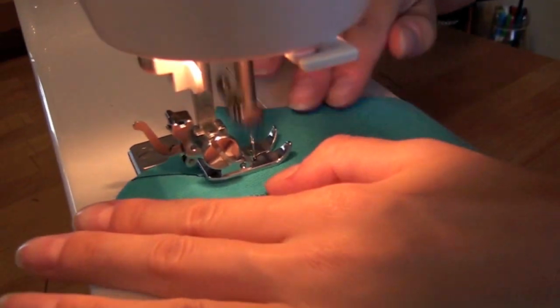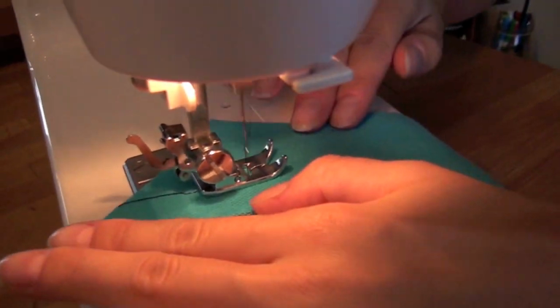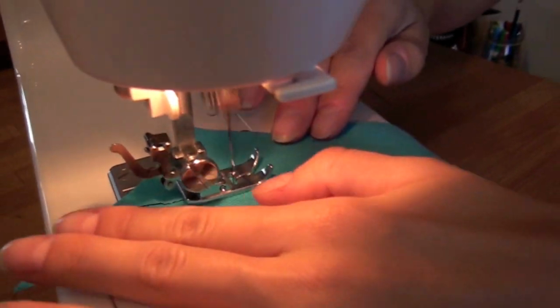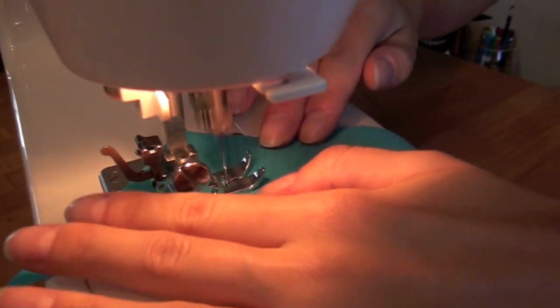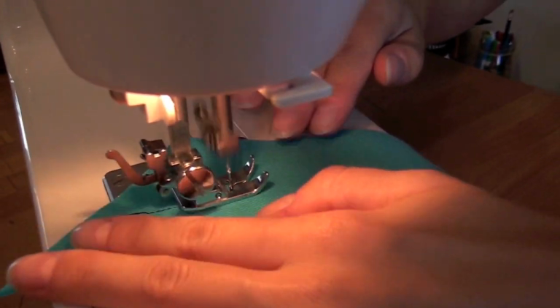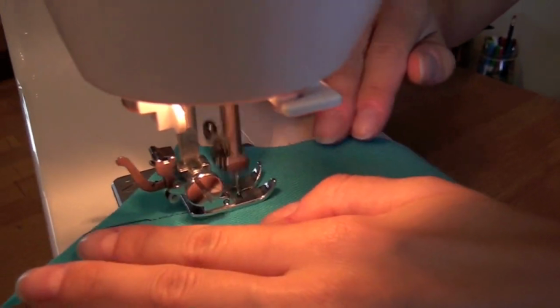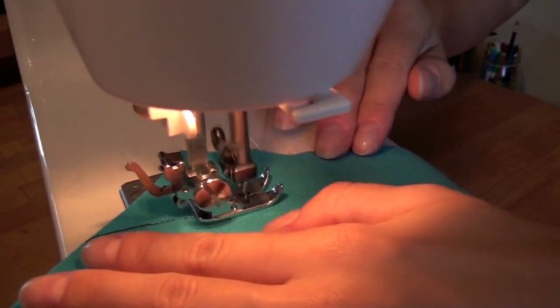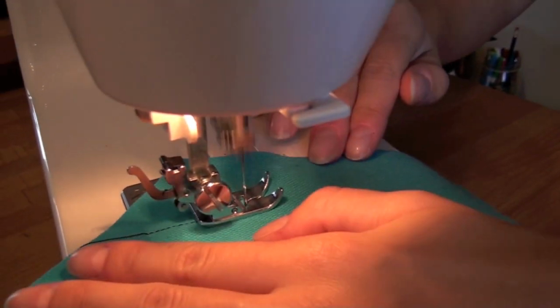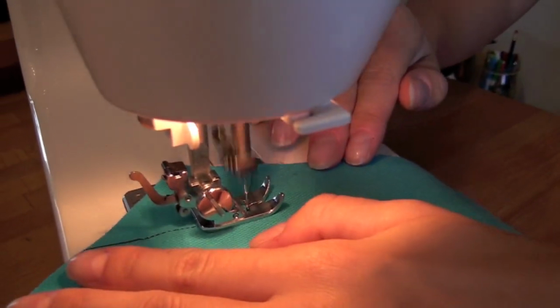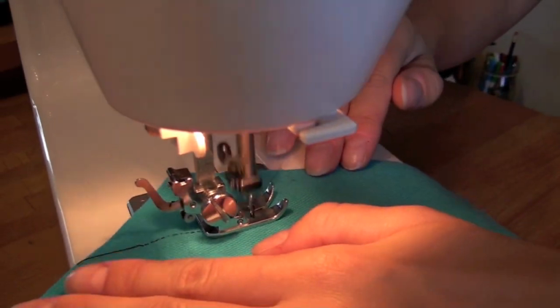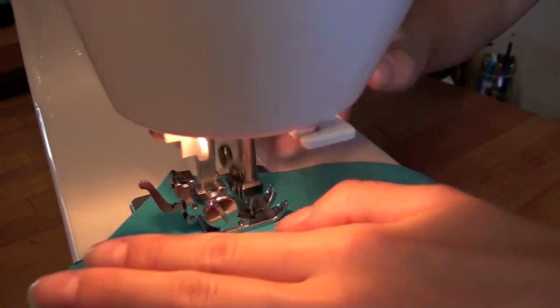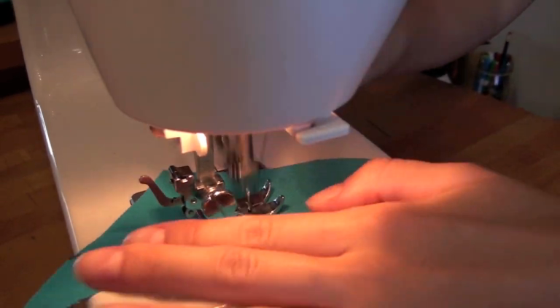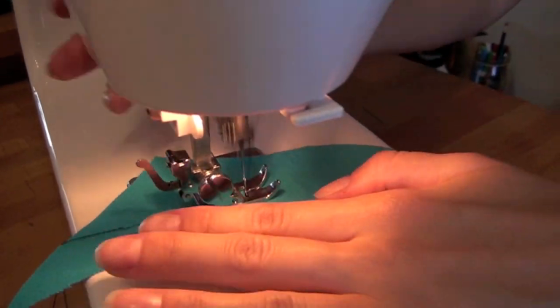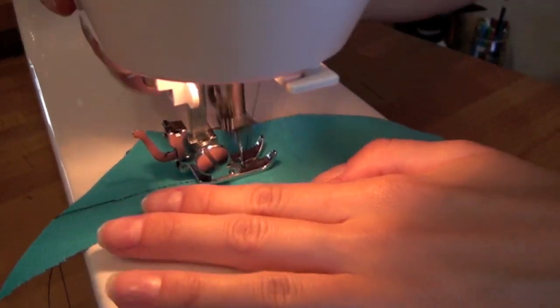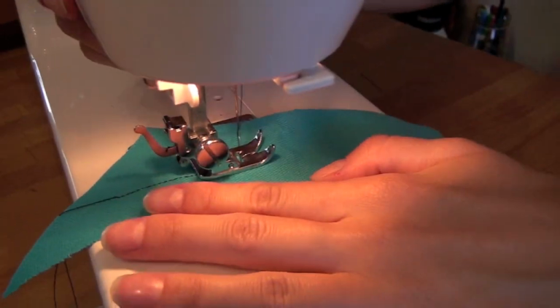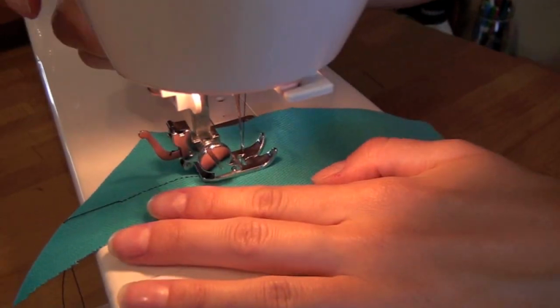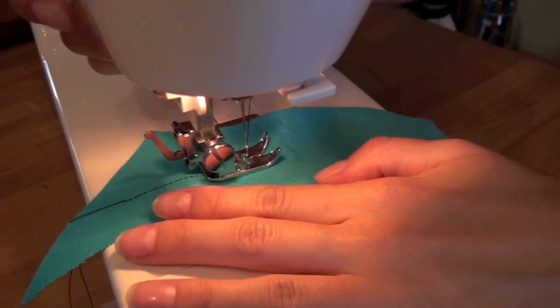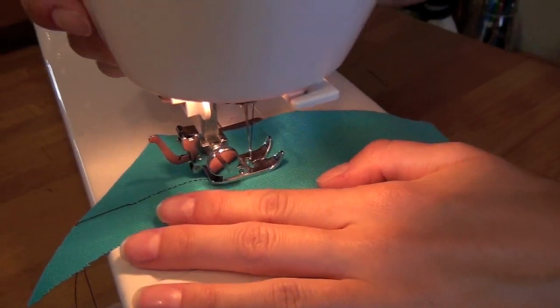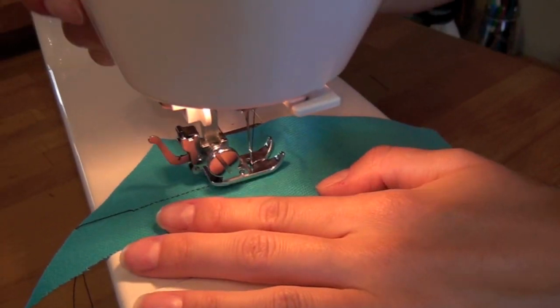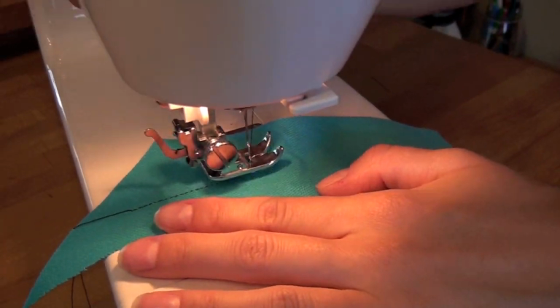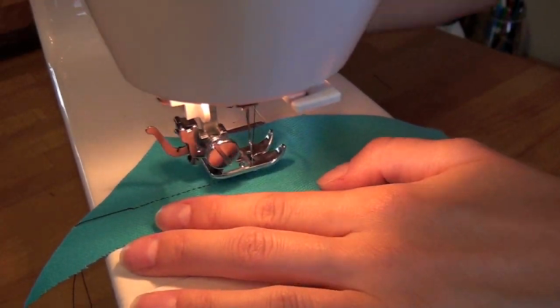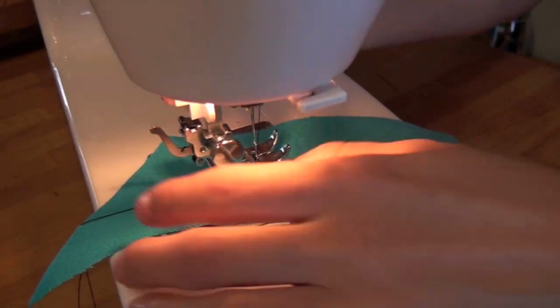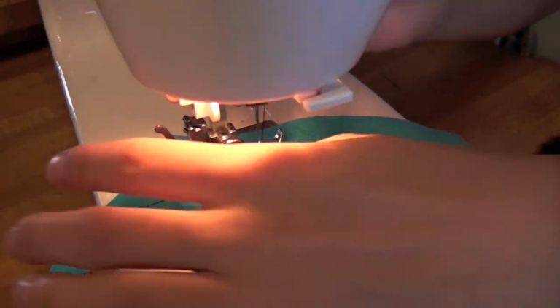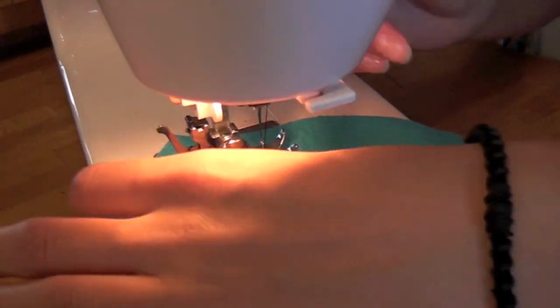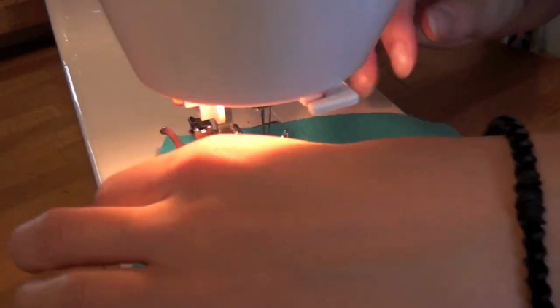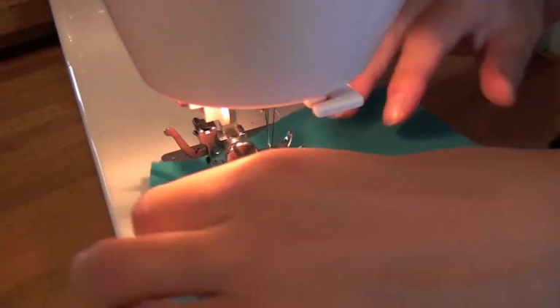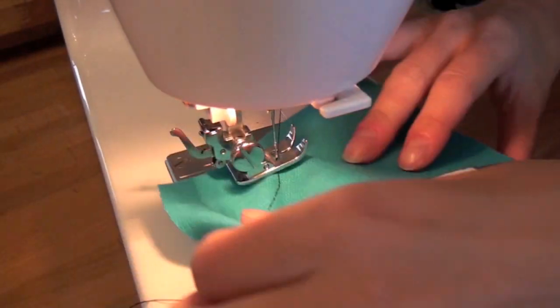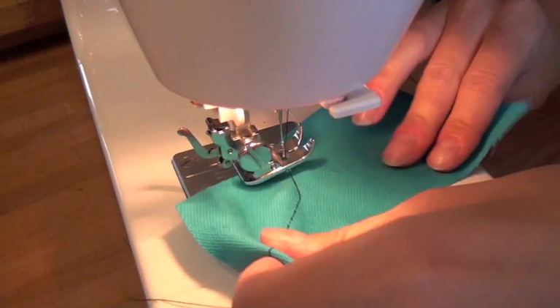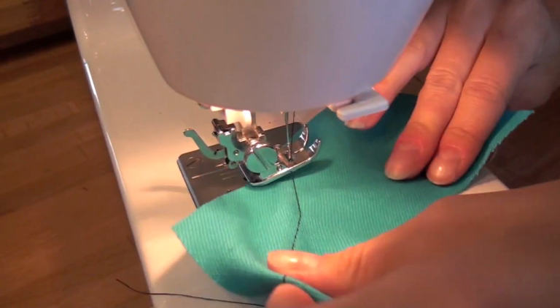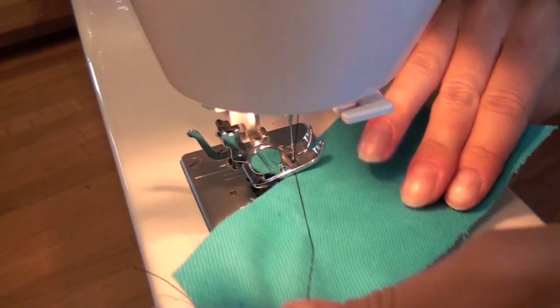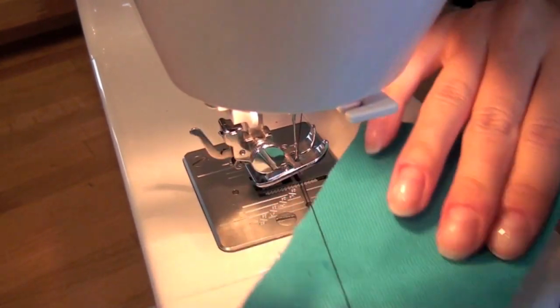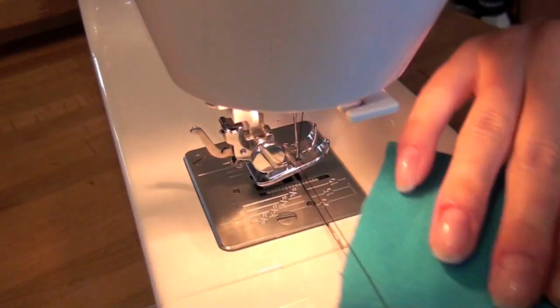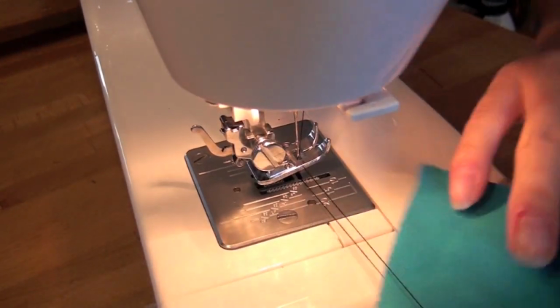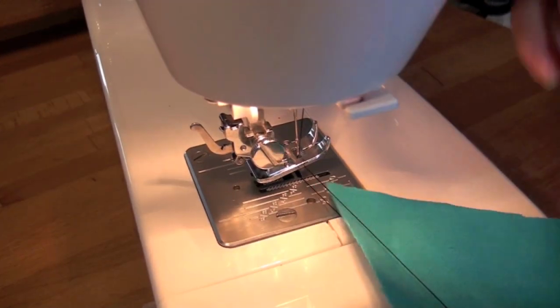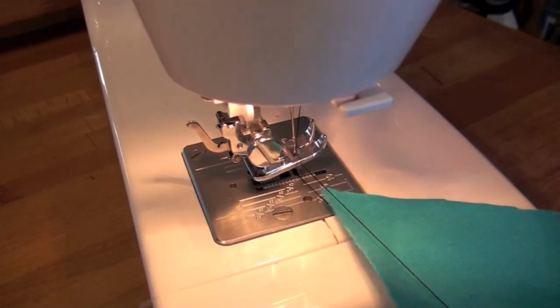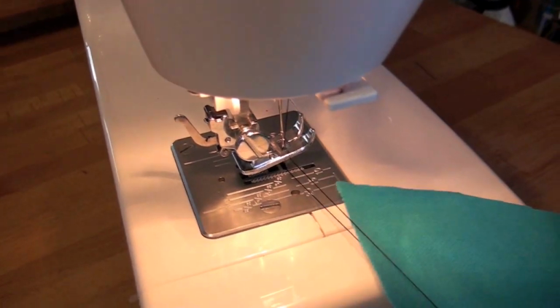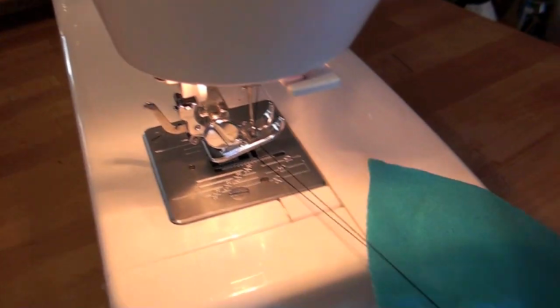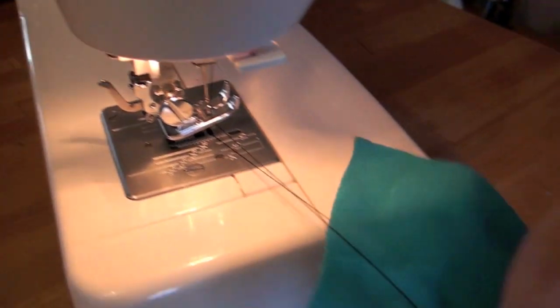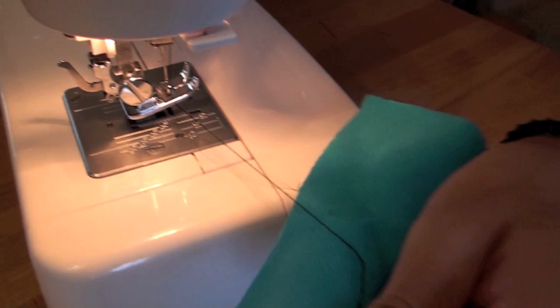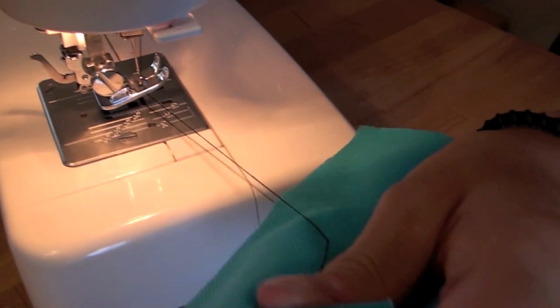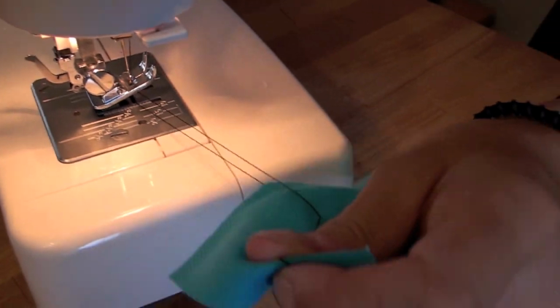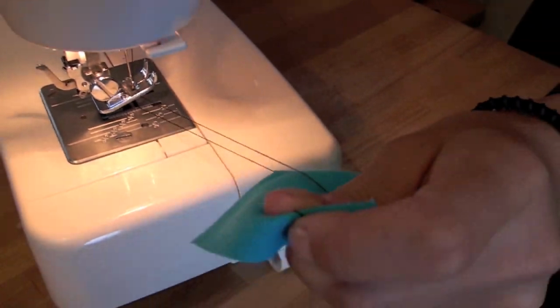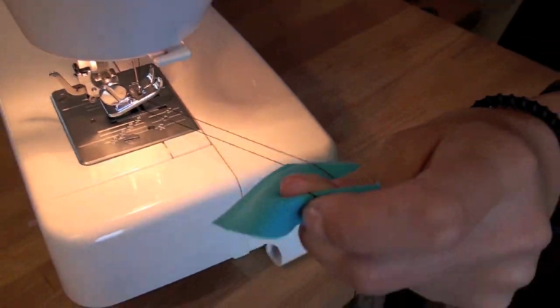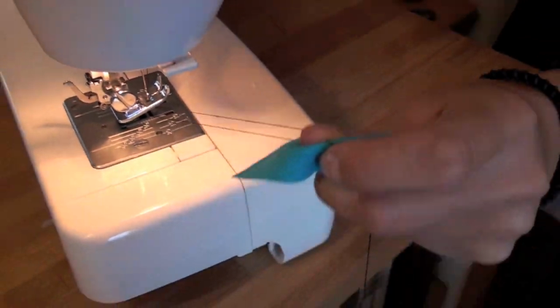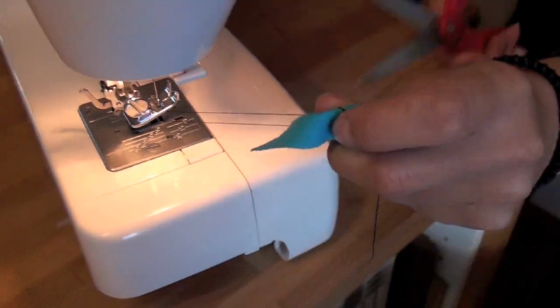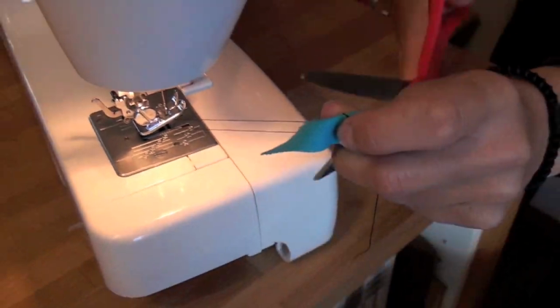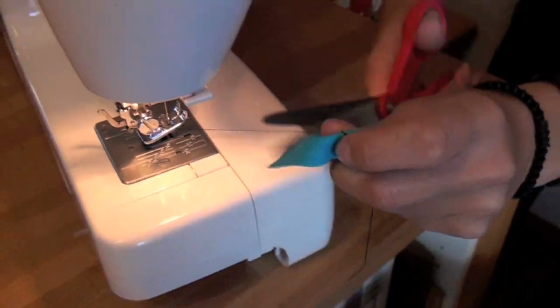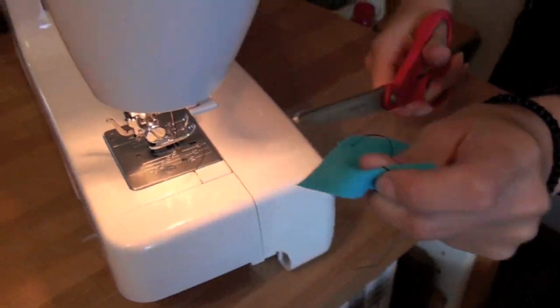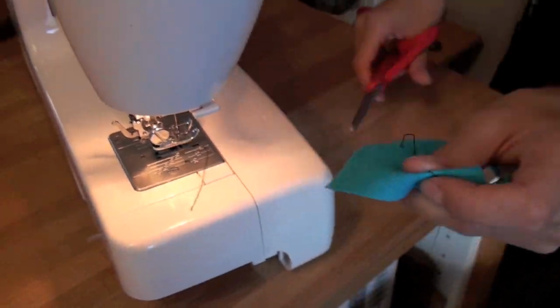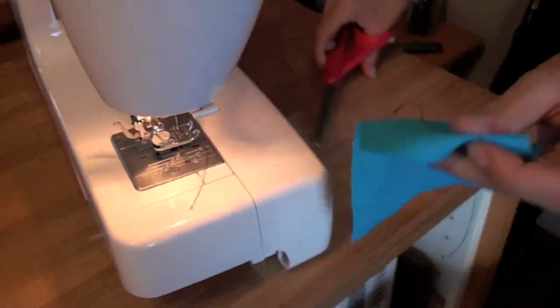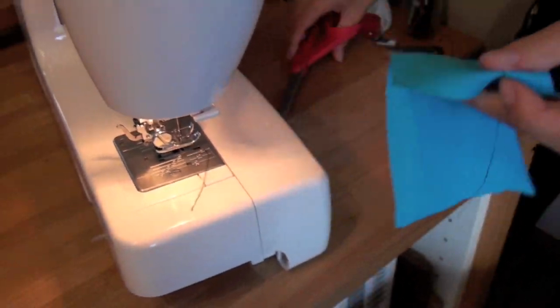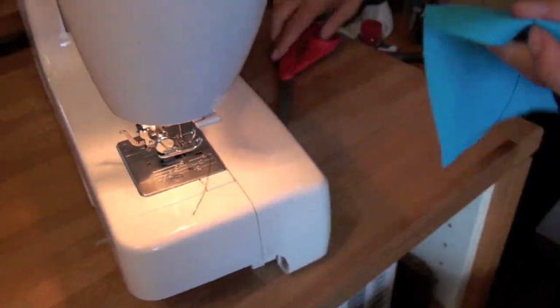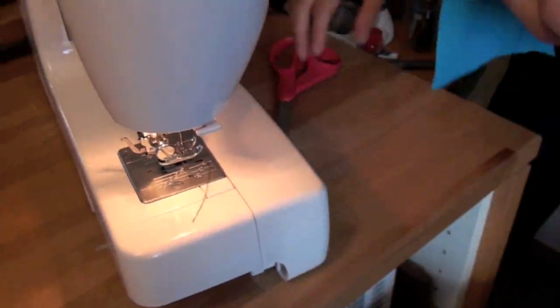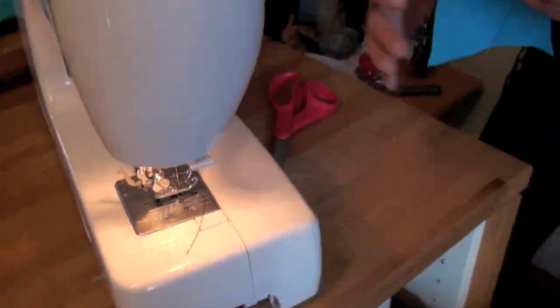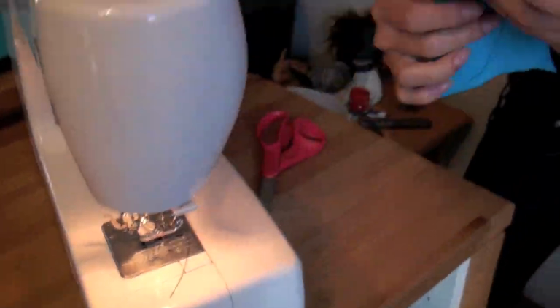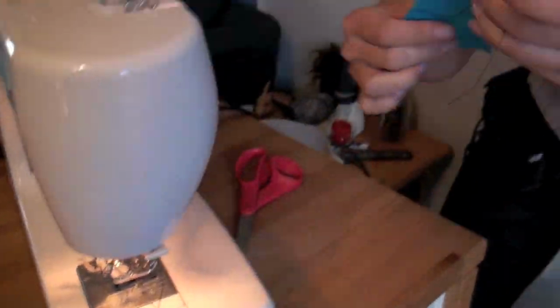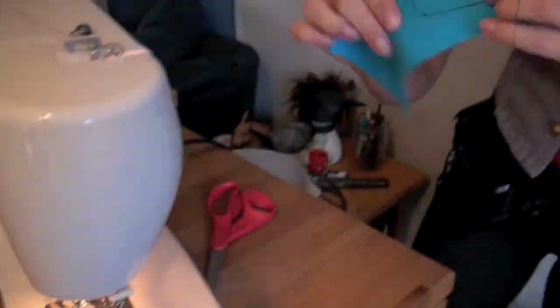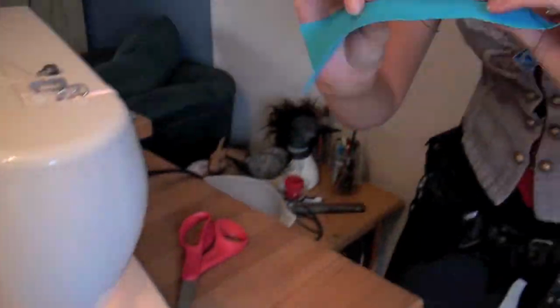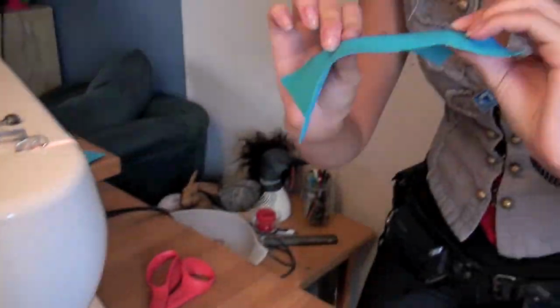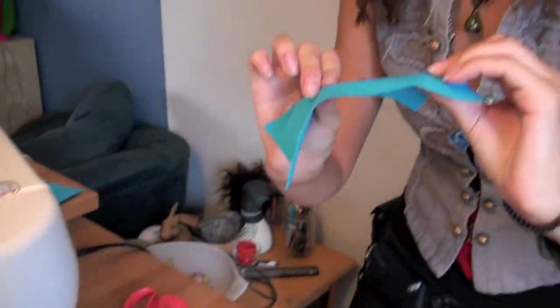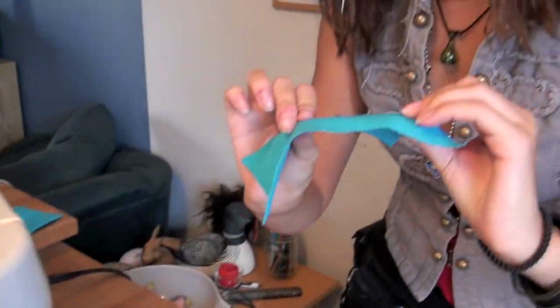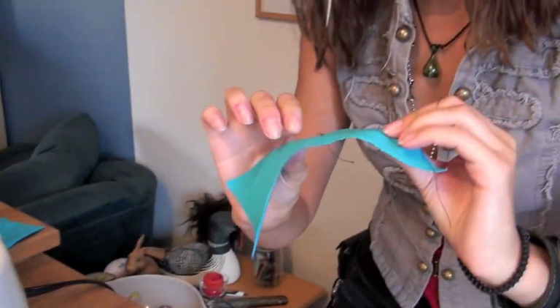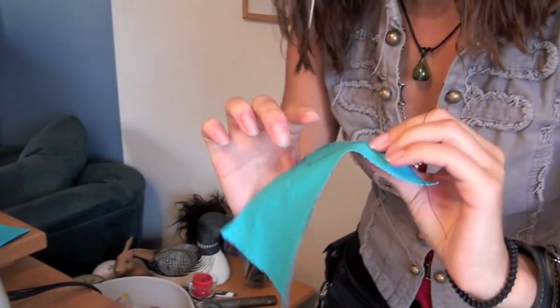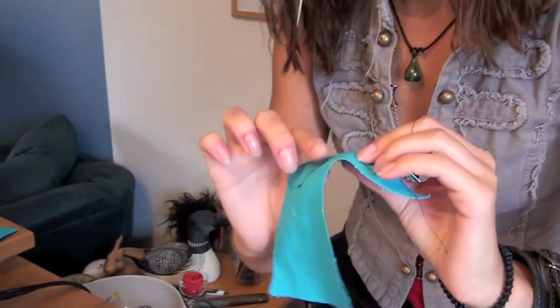Run a test strip through your fabric to make sure your machine has the proper setting. Aim for a straight line that's tight and durable.